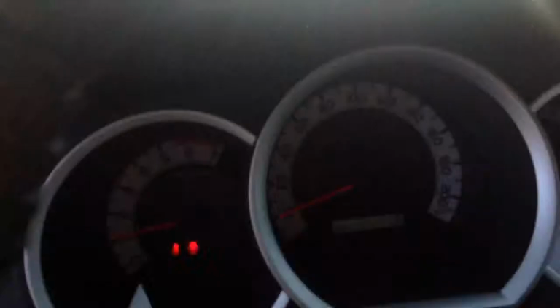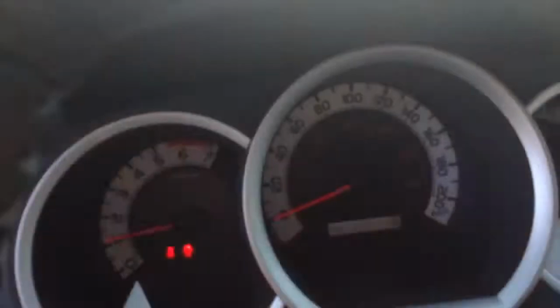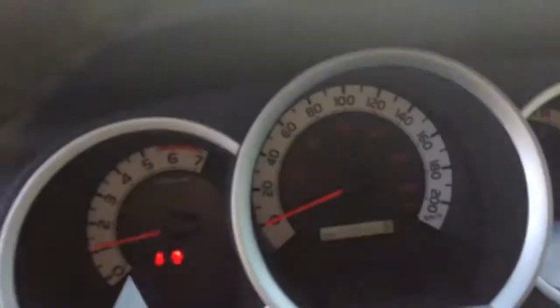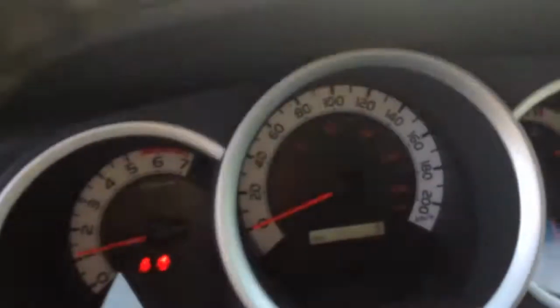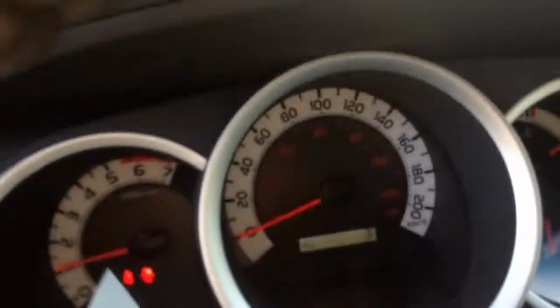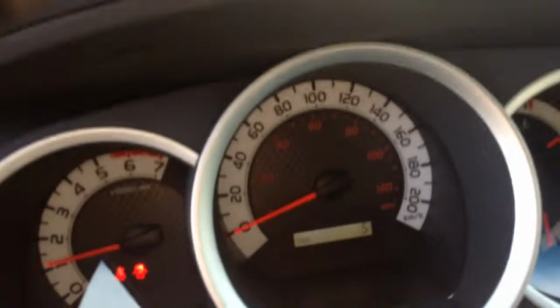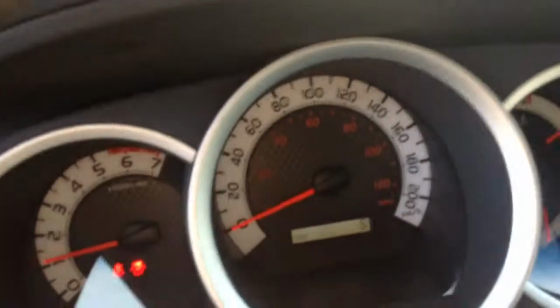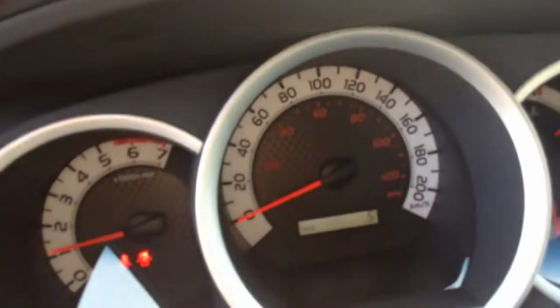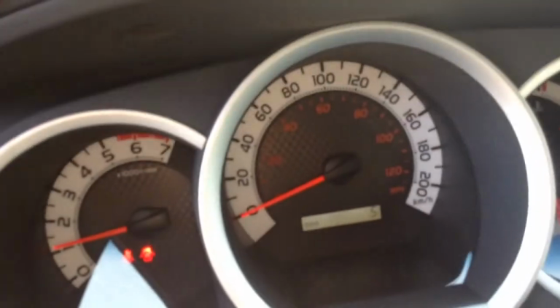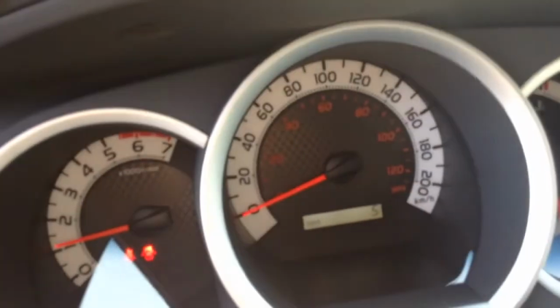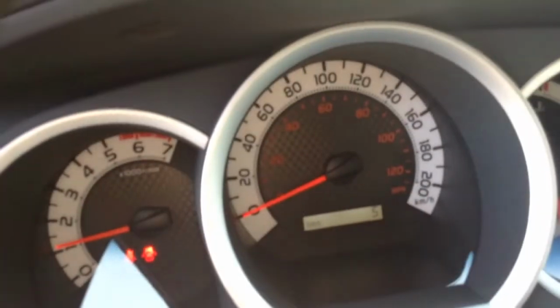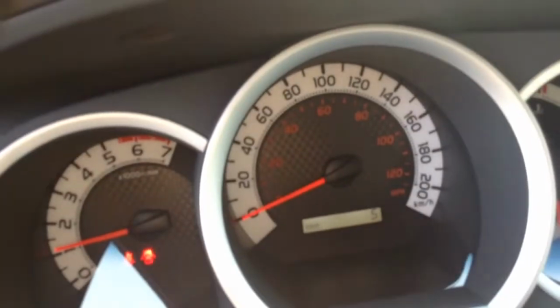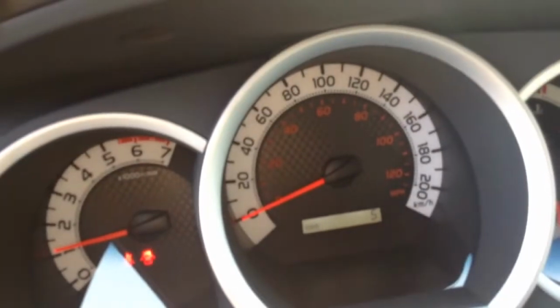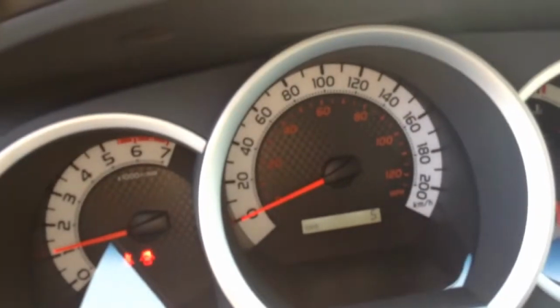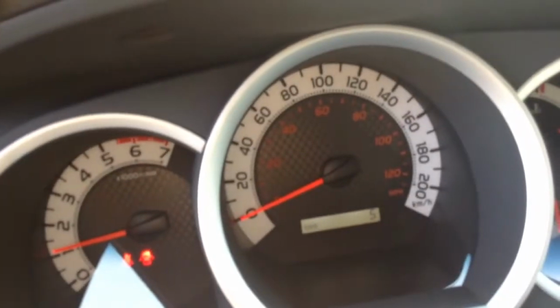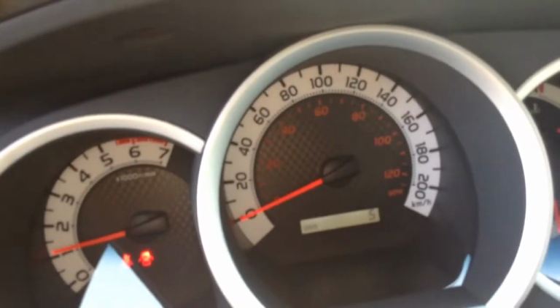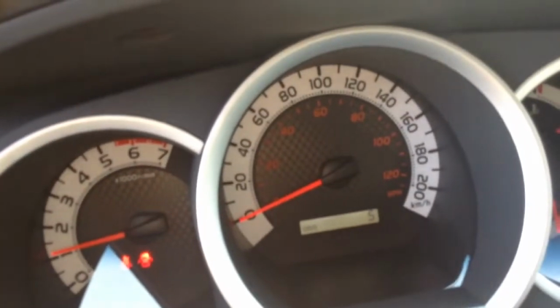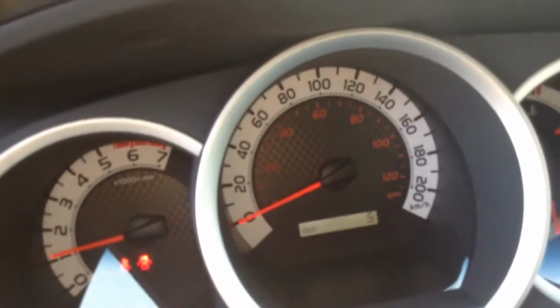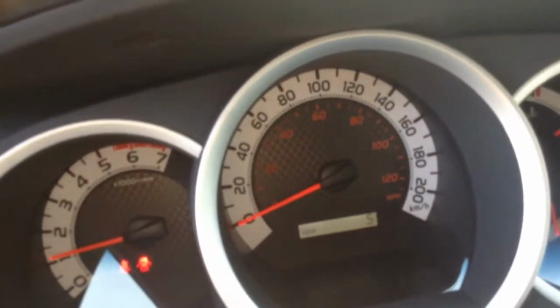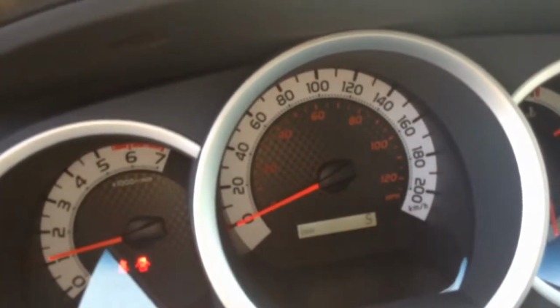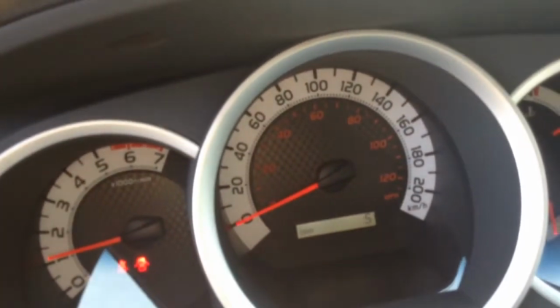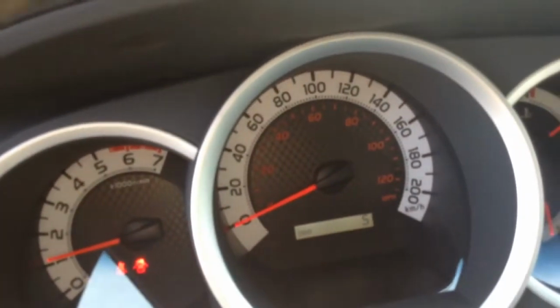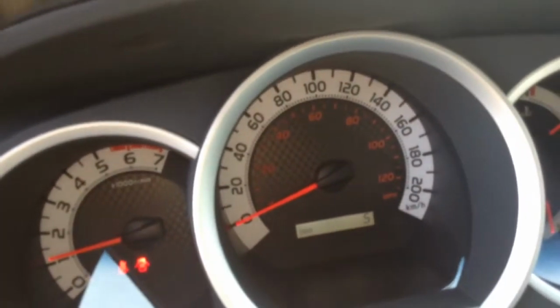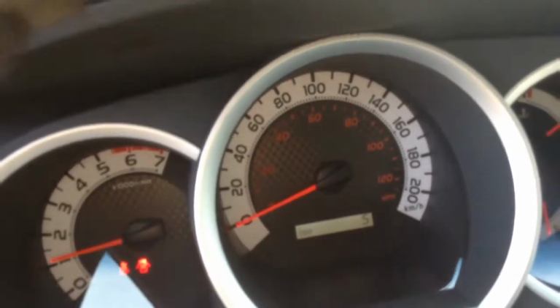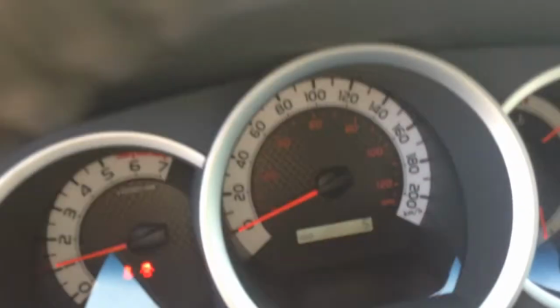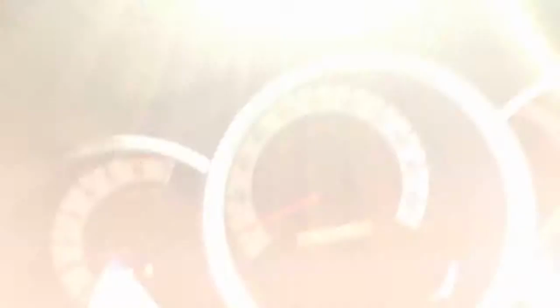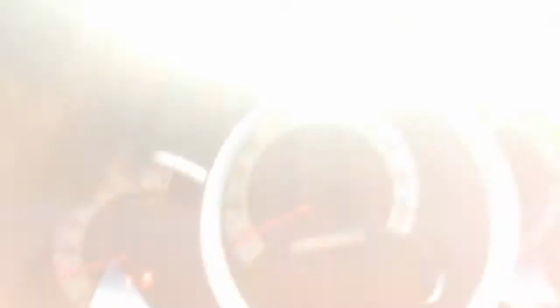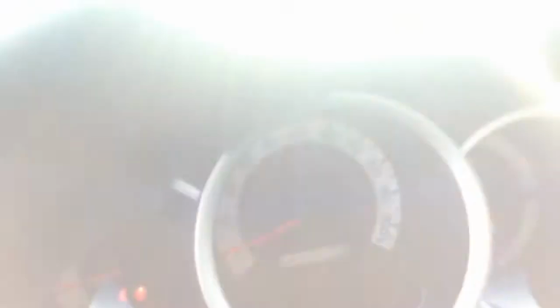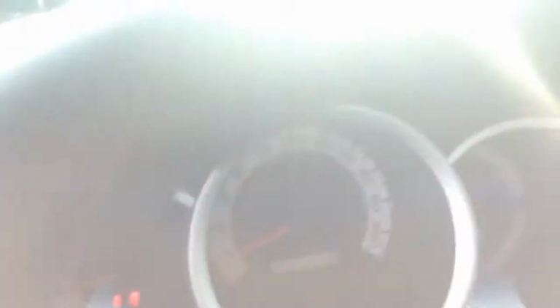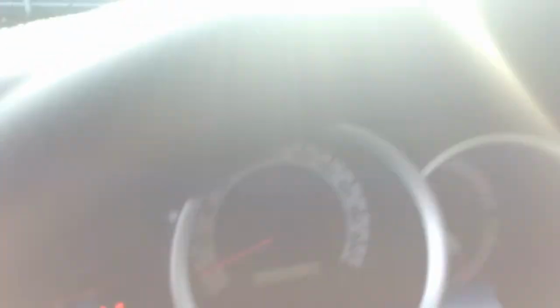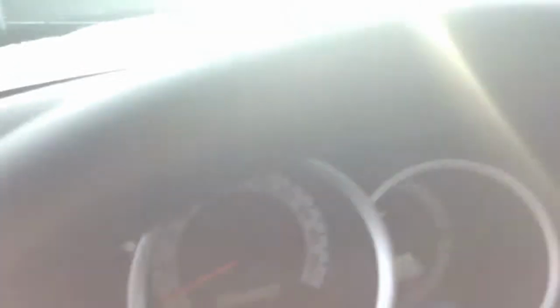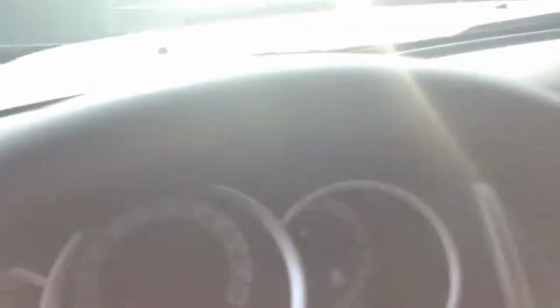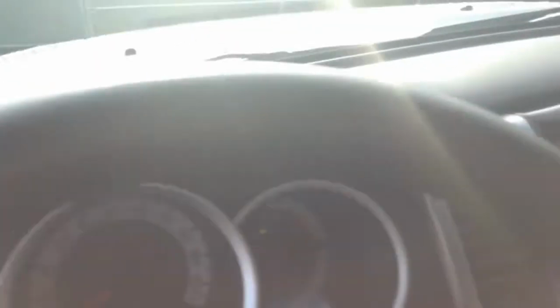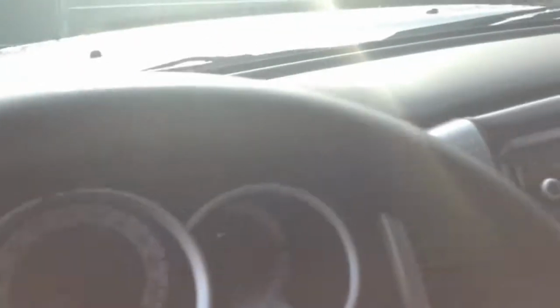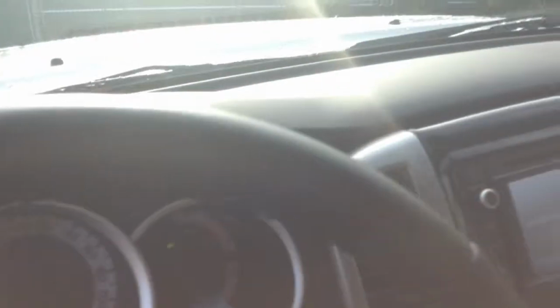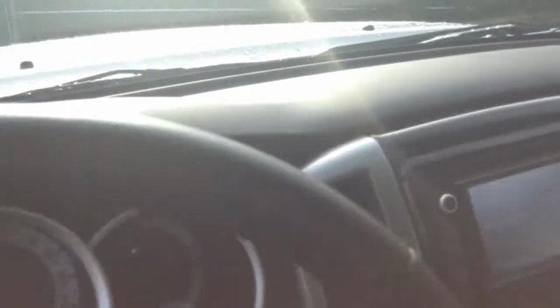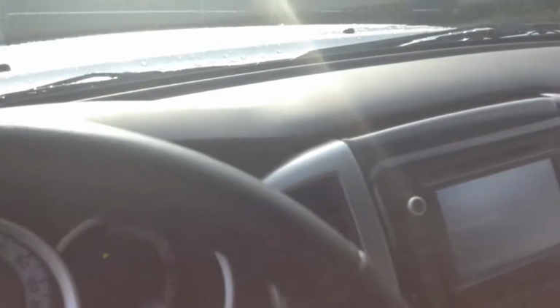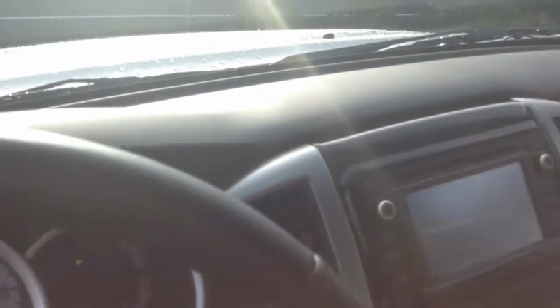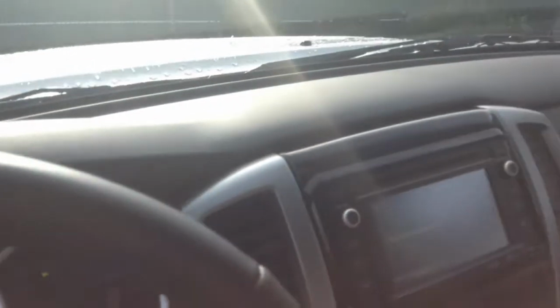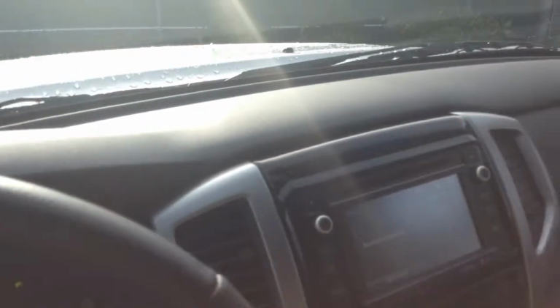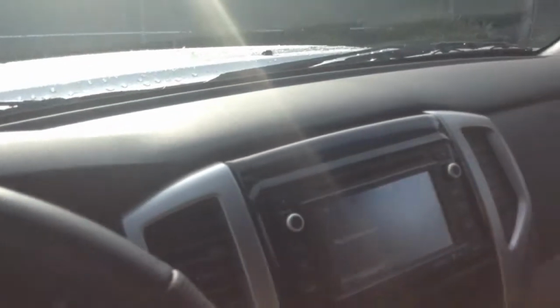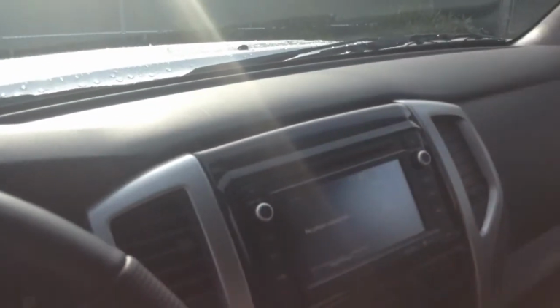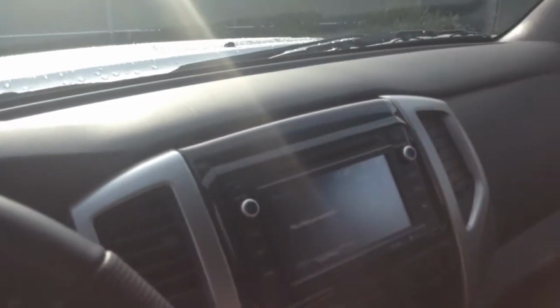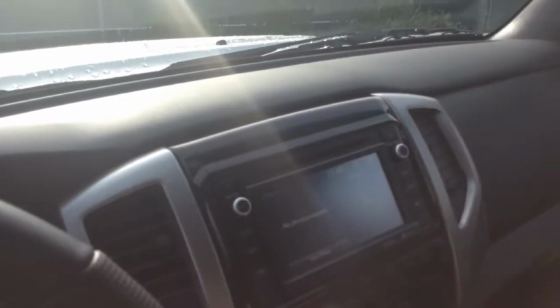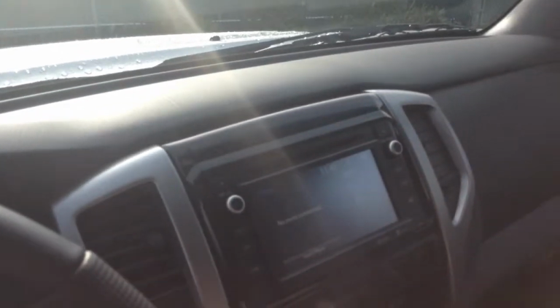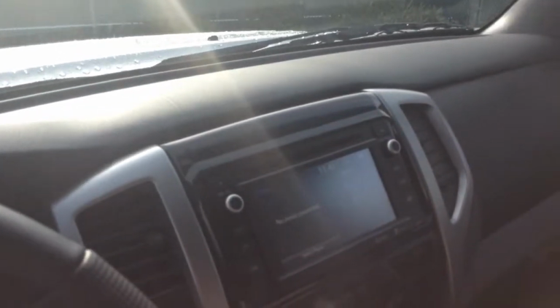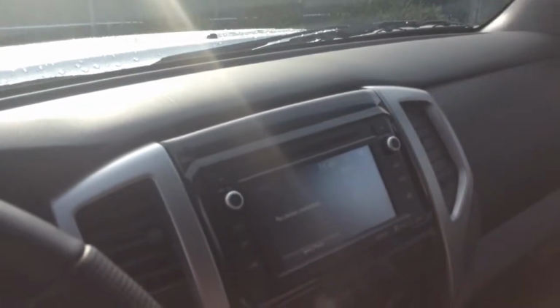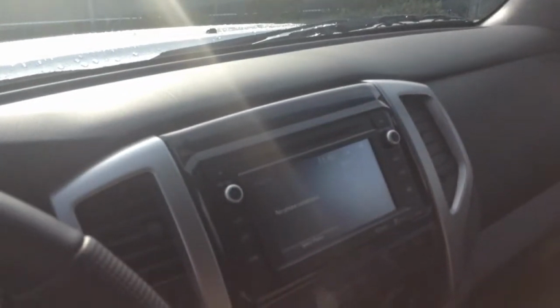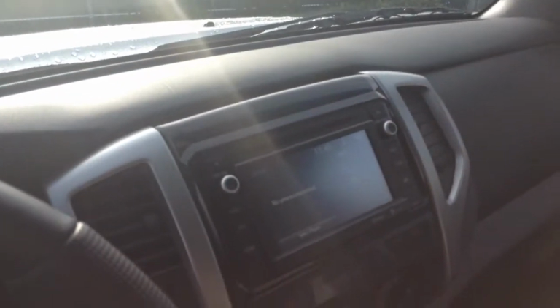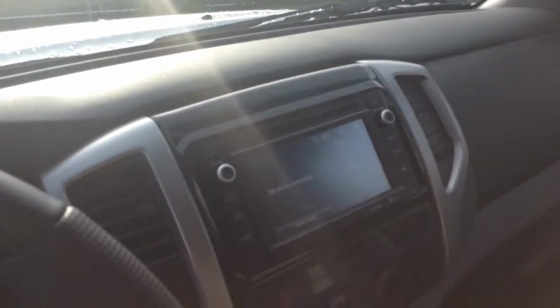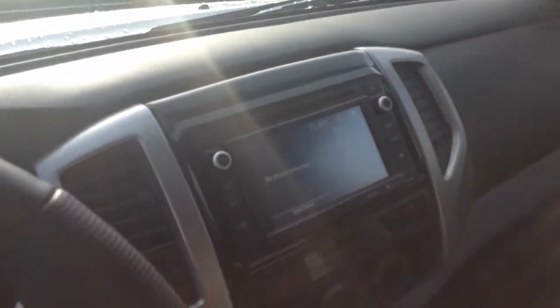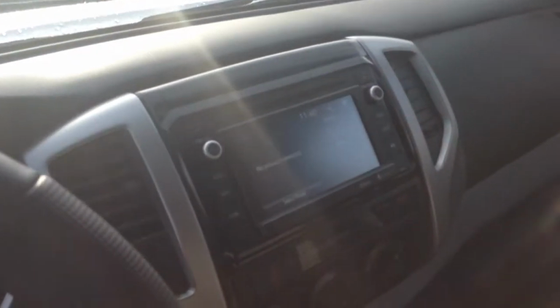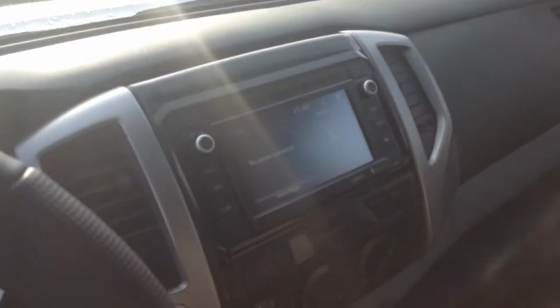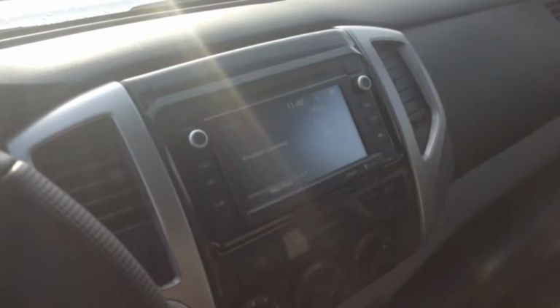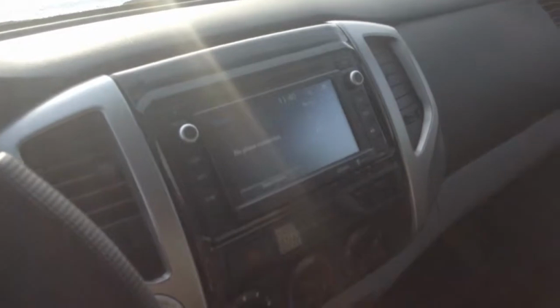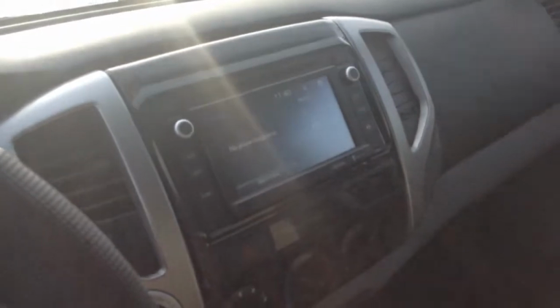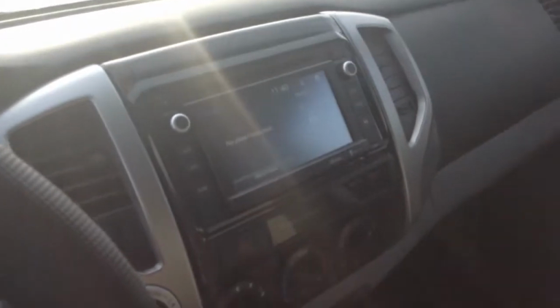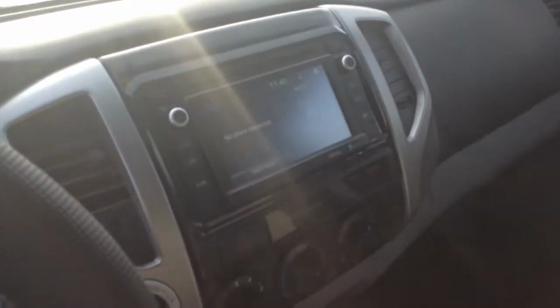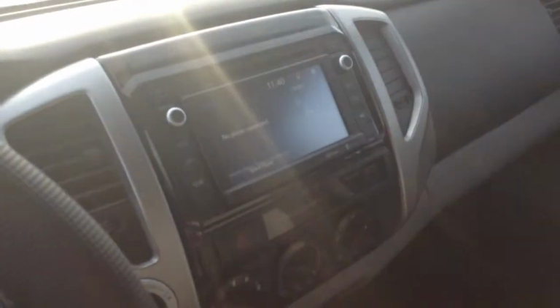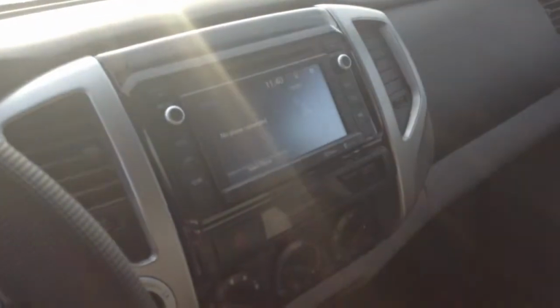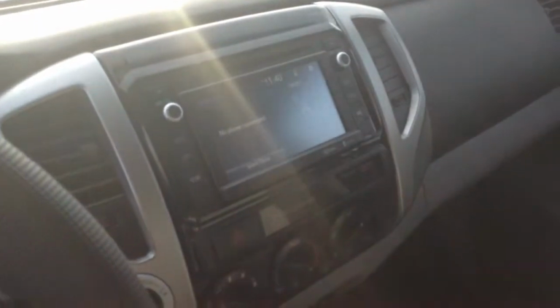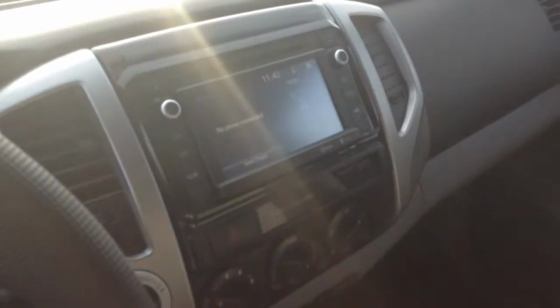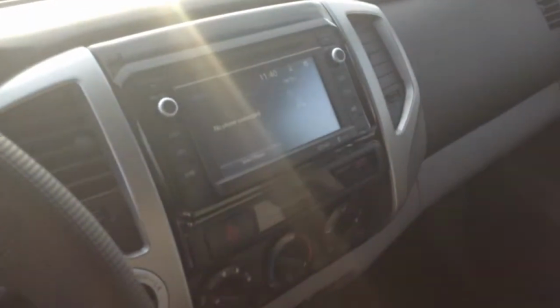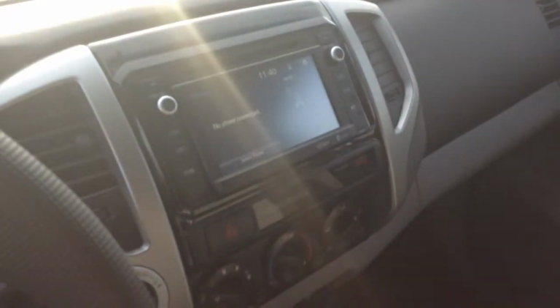Here's a shot of the odometer — five kilometers on the odometer. It's brand new; you know the full history, it's just going to be you that's driven it.